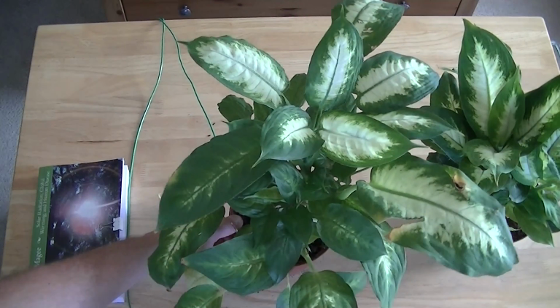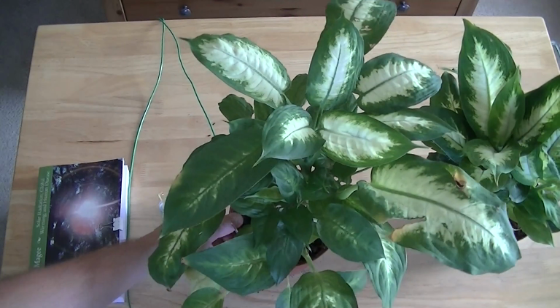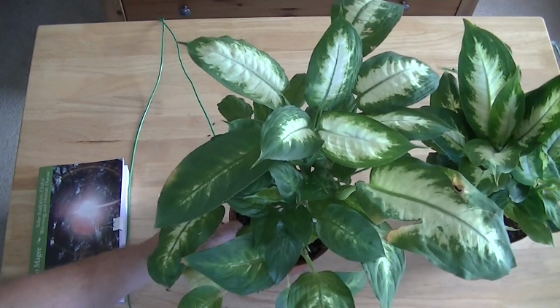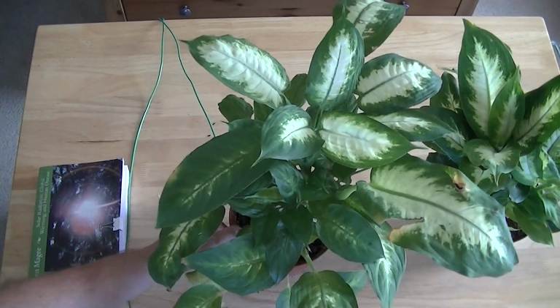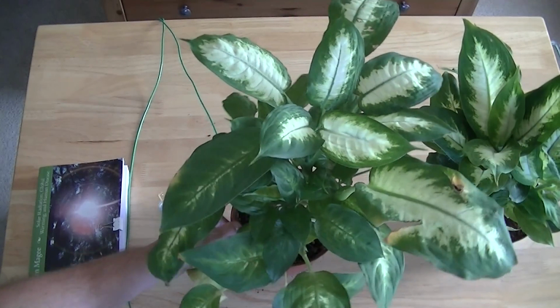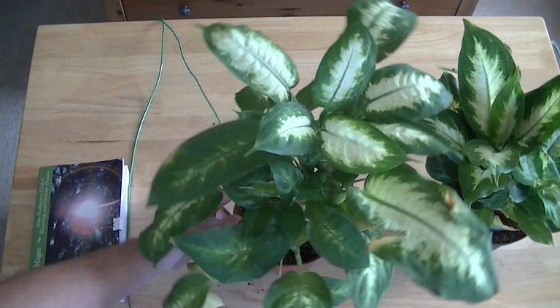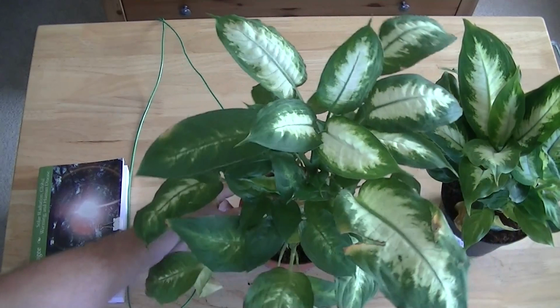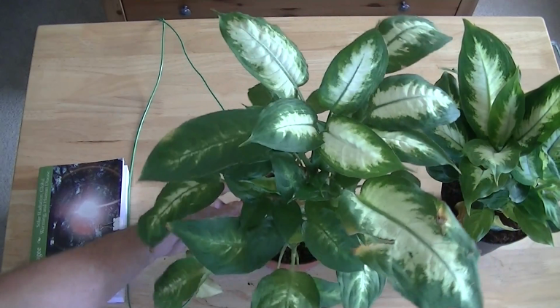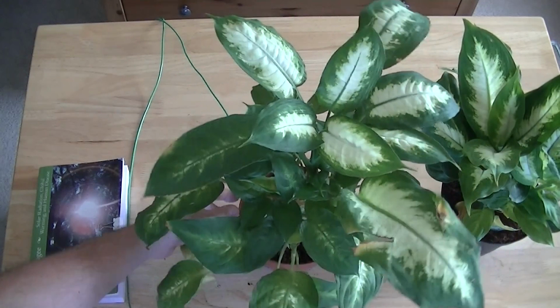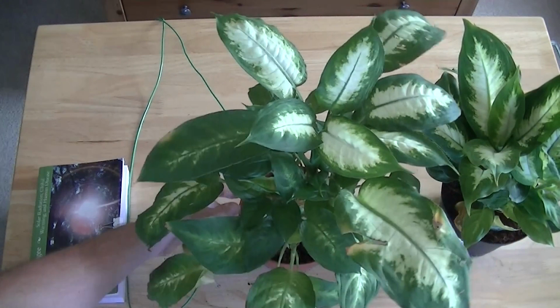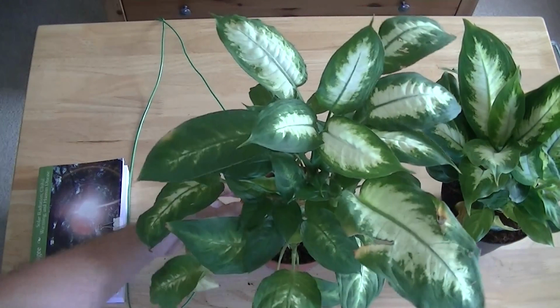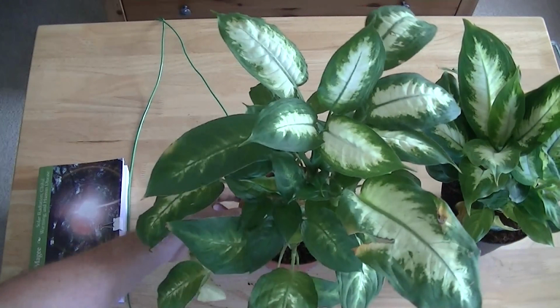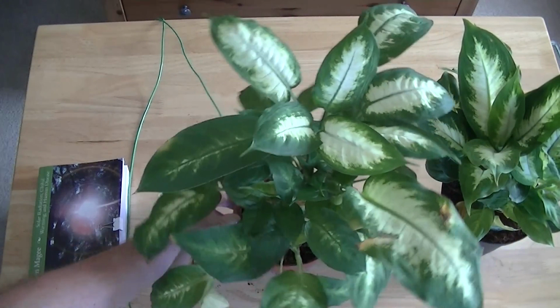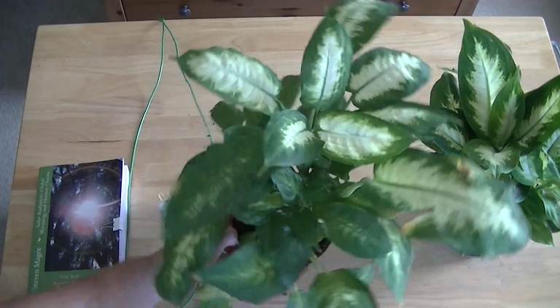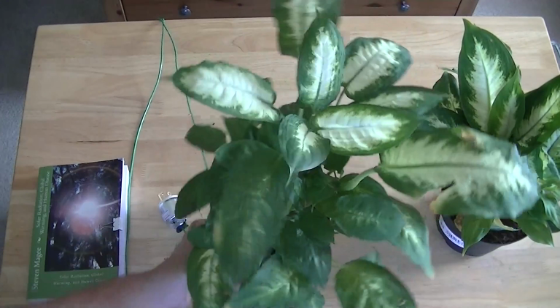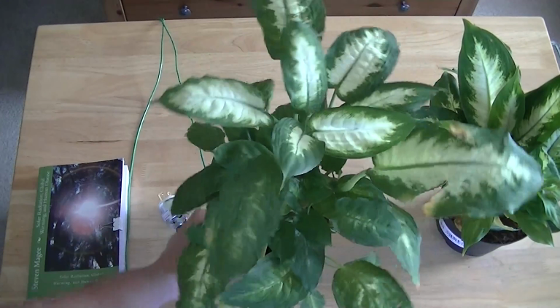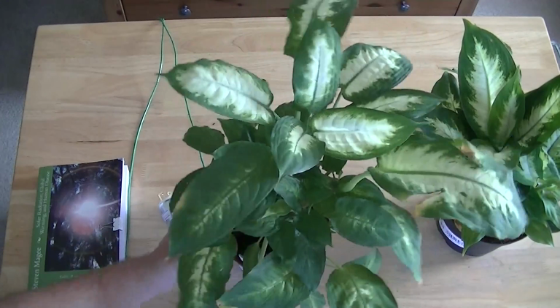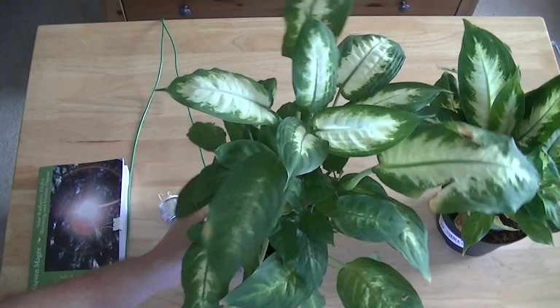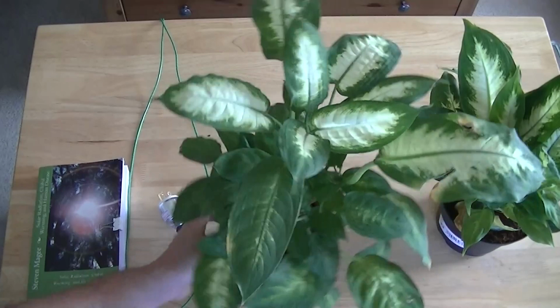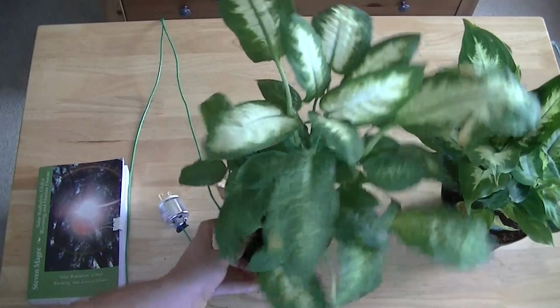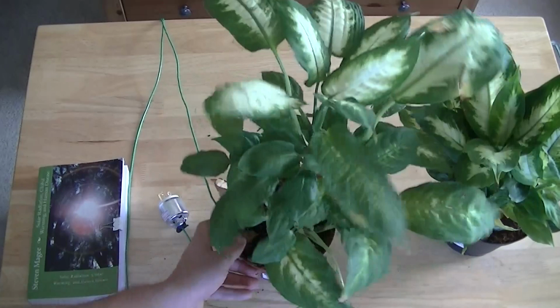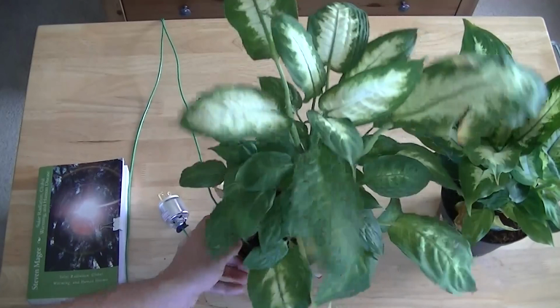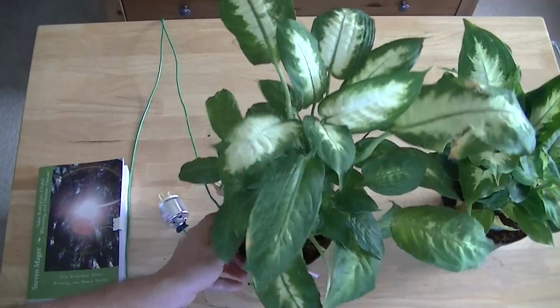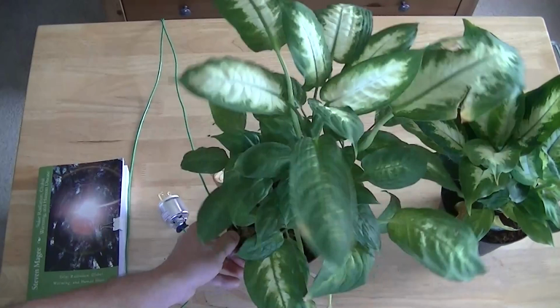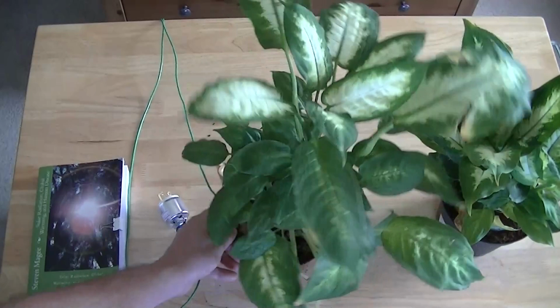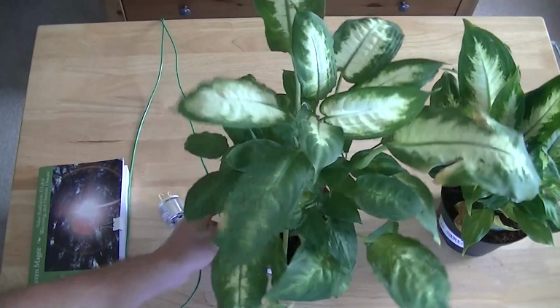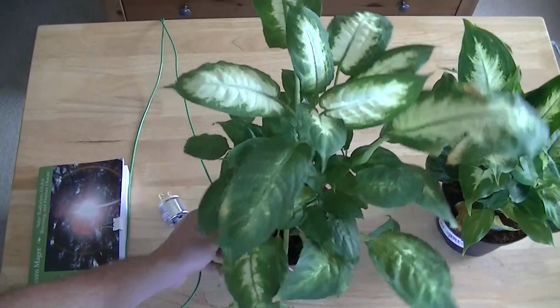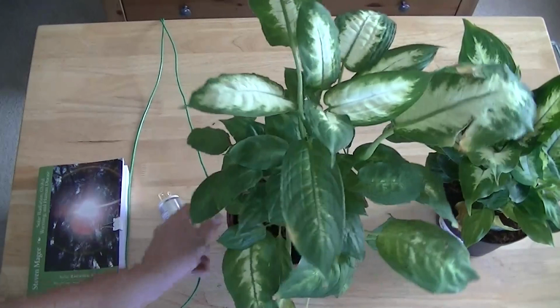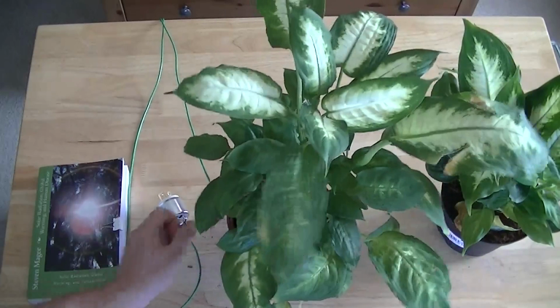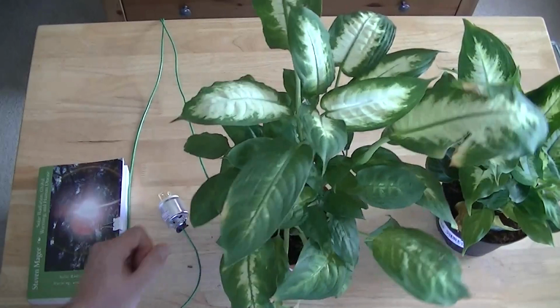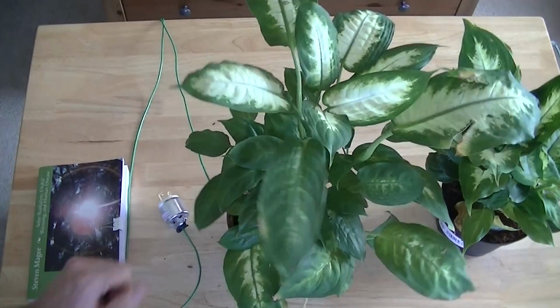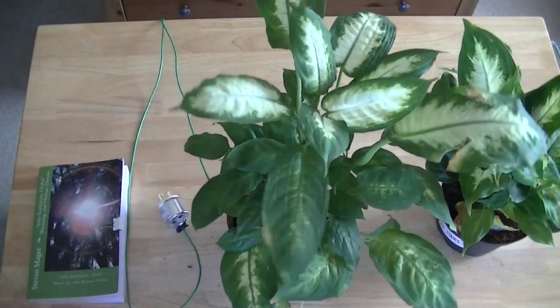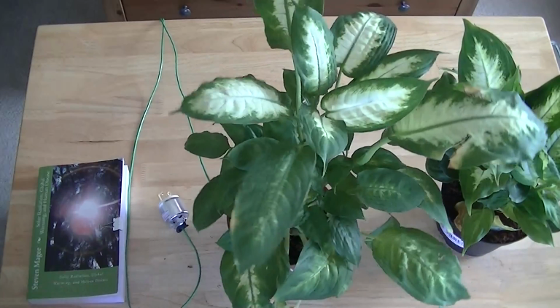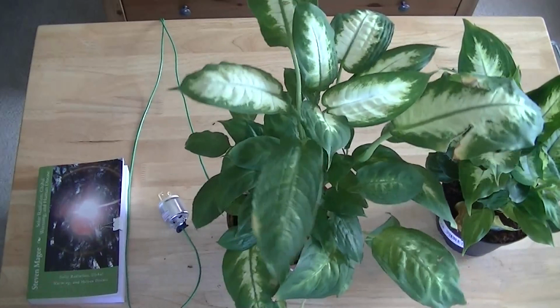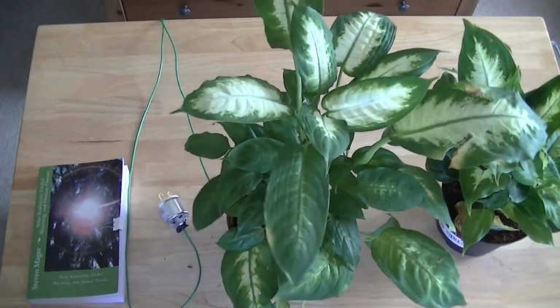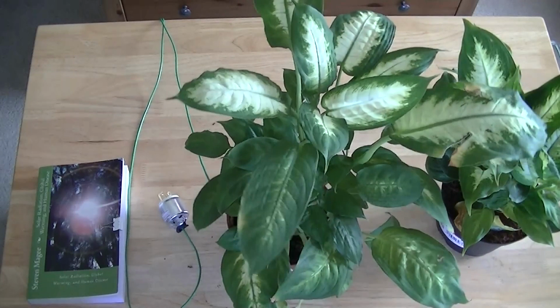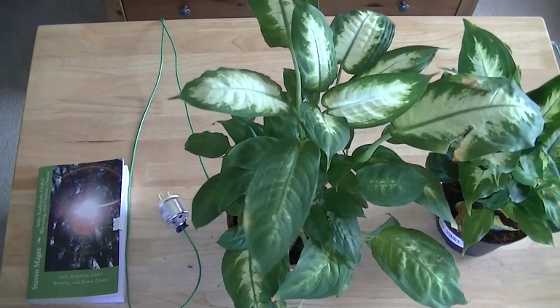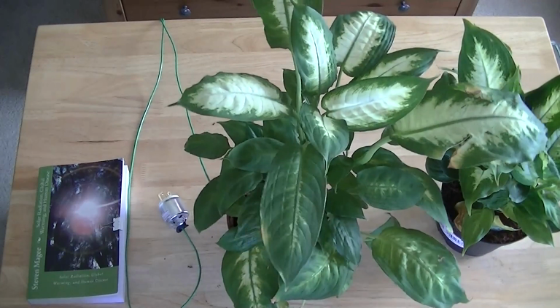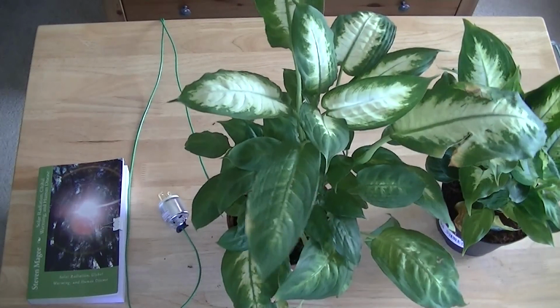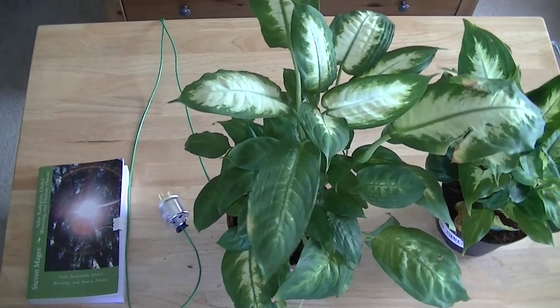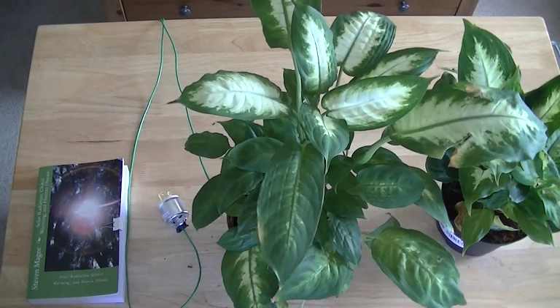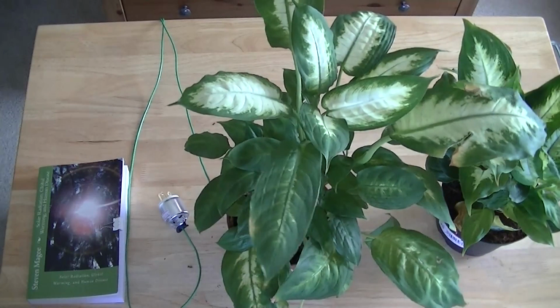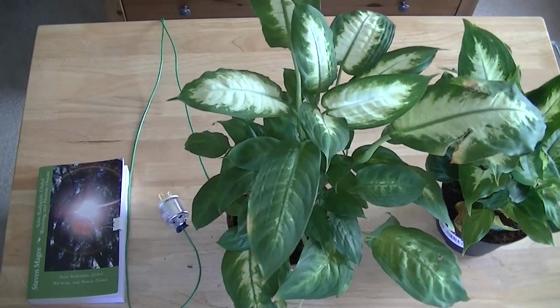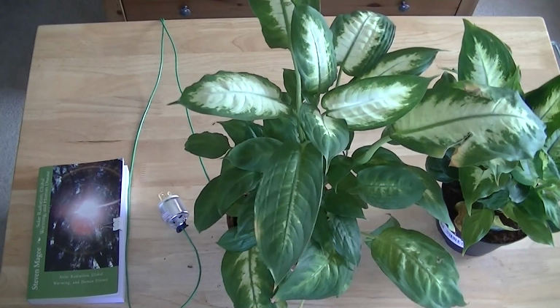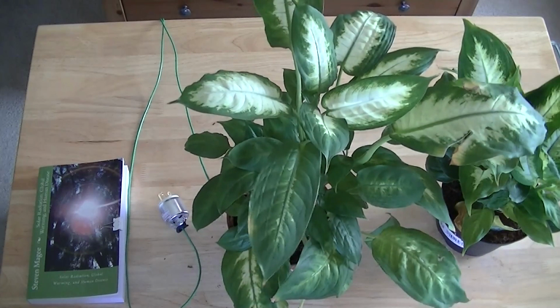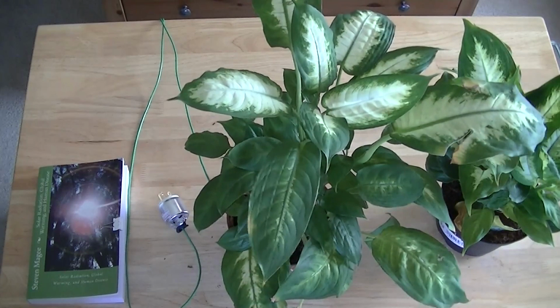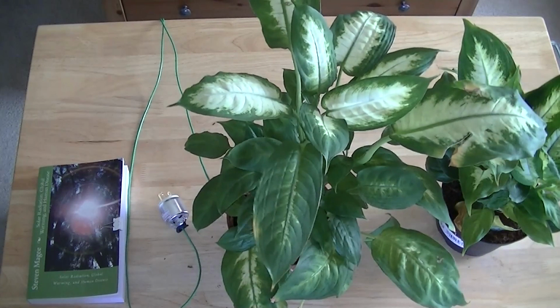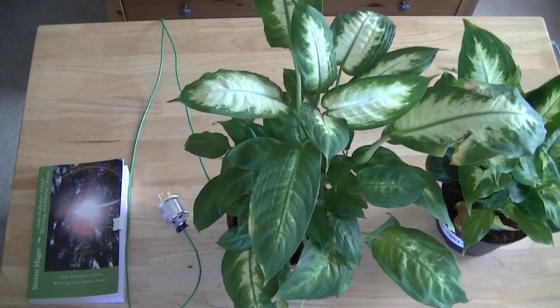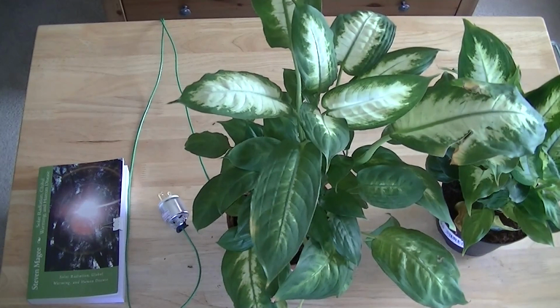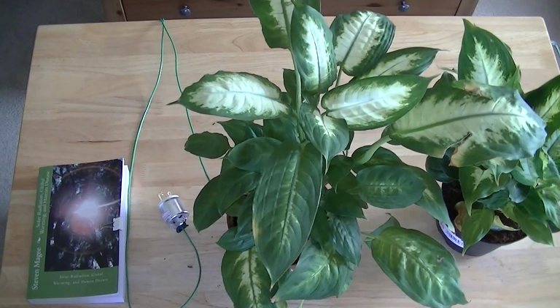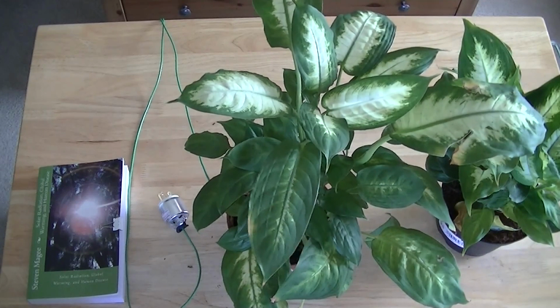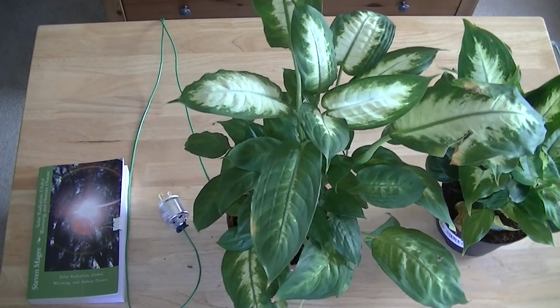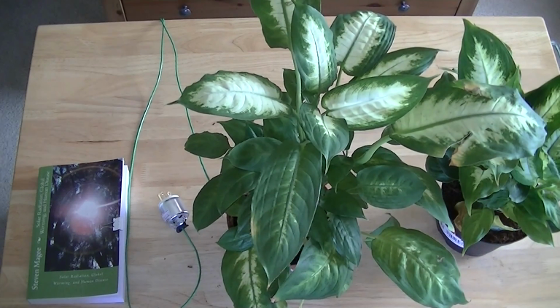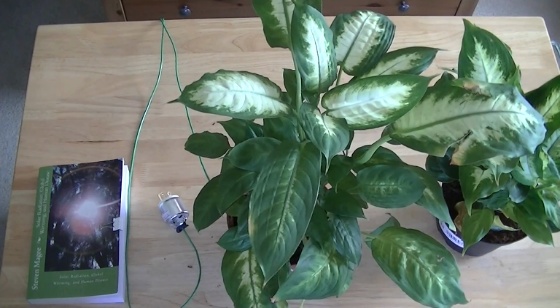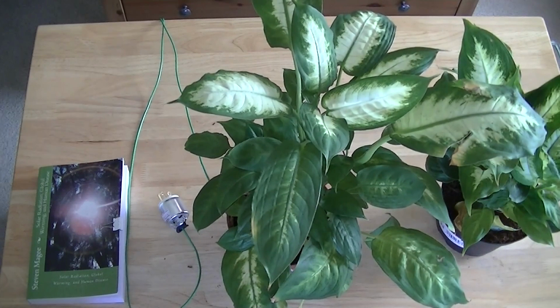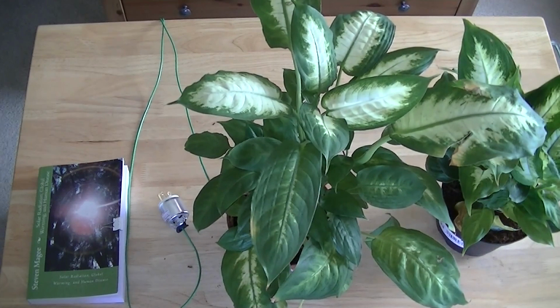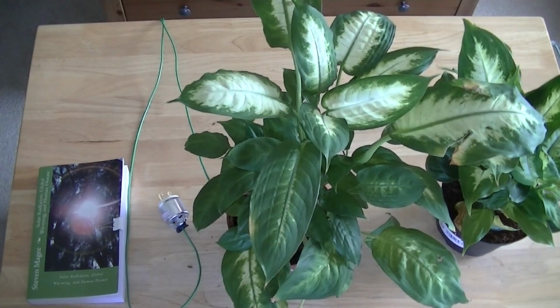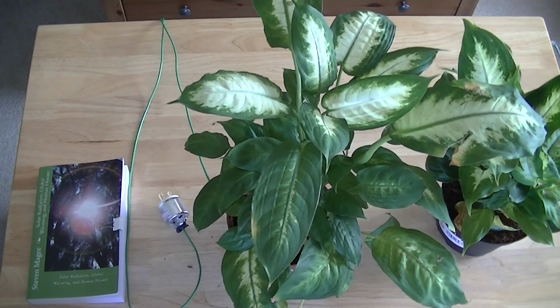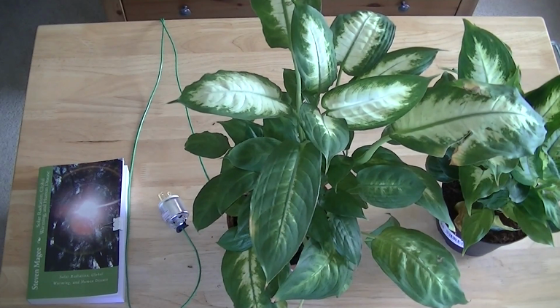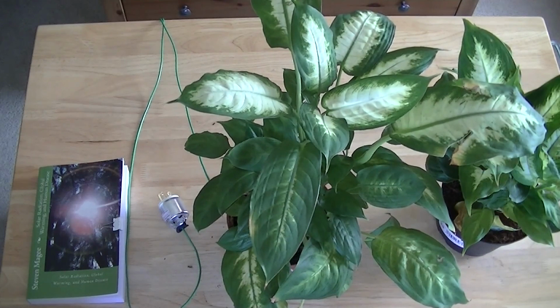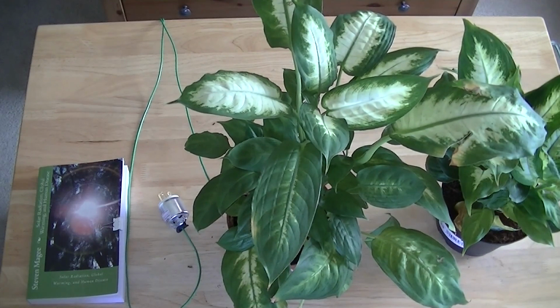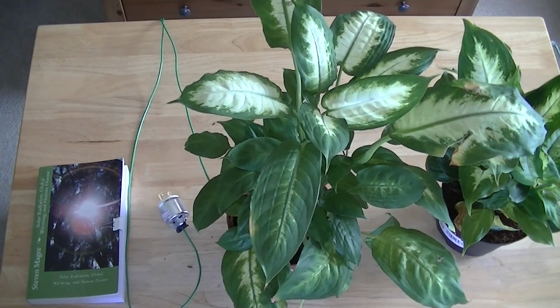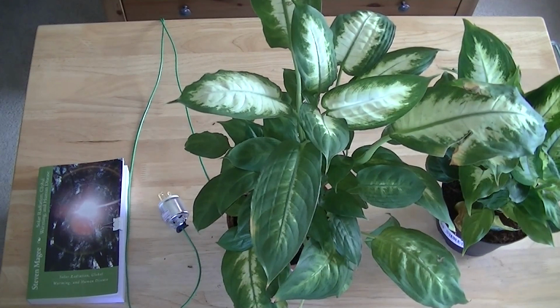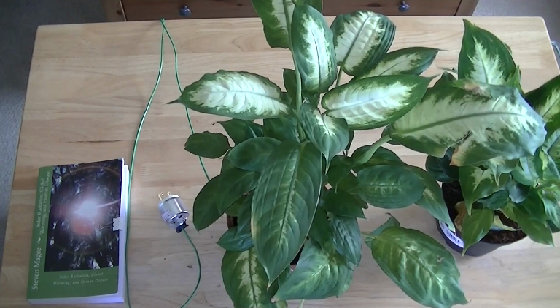That's the plant. I hope you enjoyed the presentation and I wish you the very best of health. Thank you.